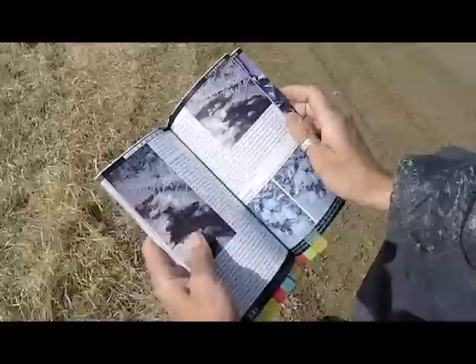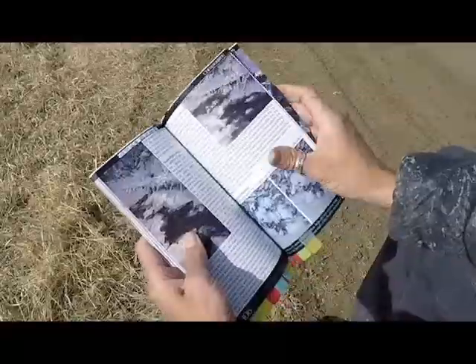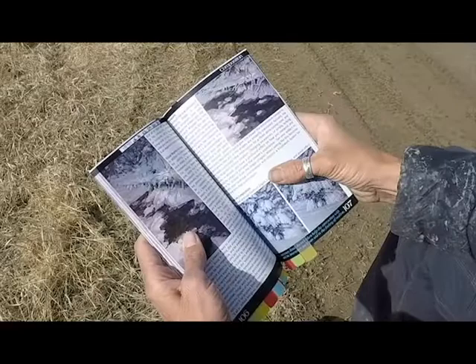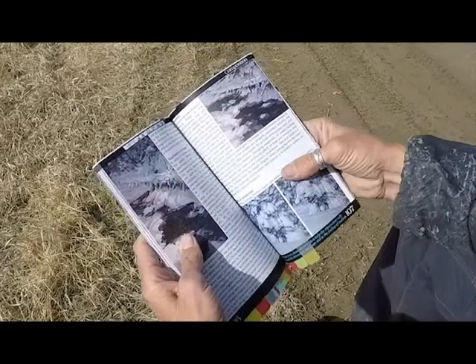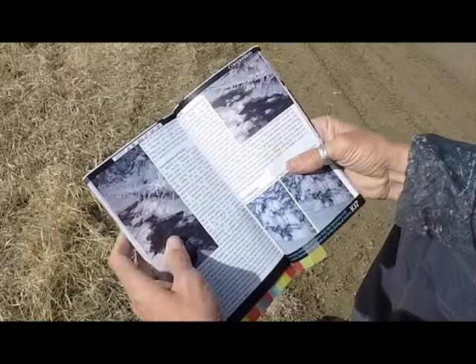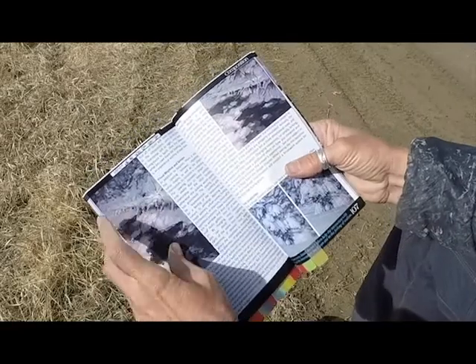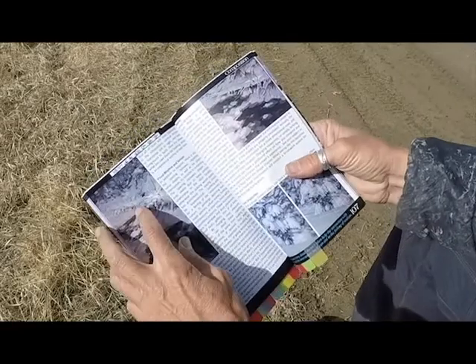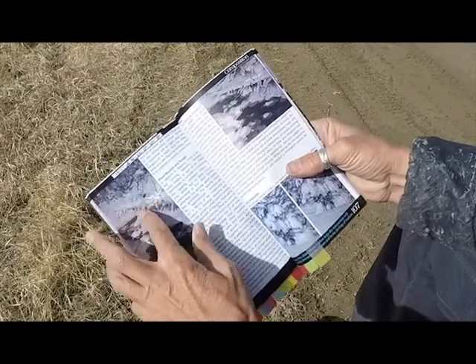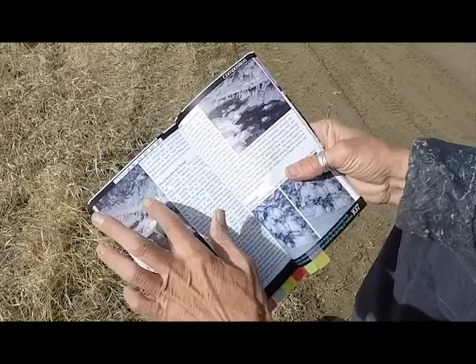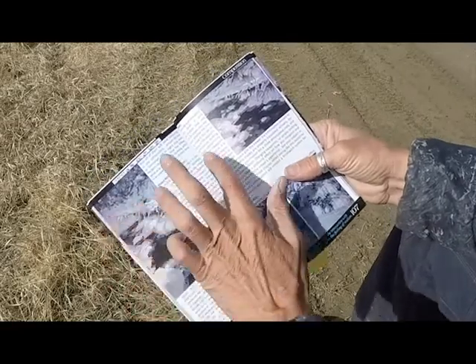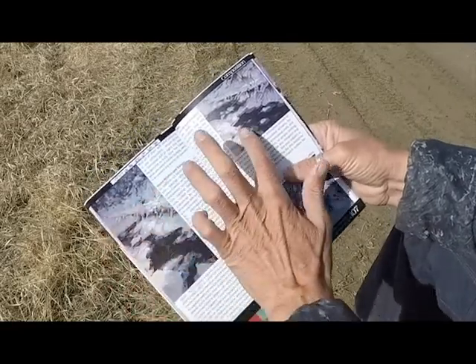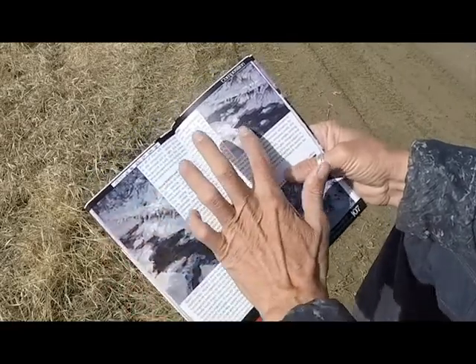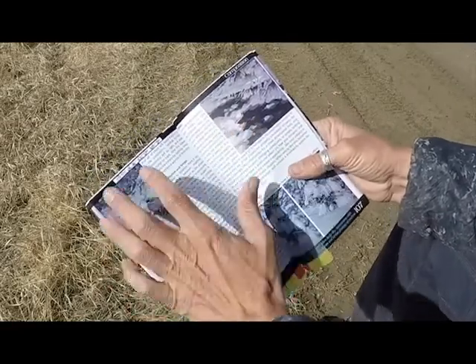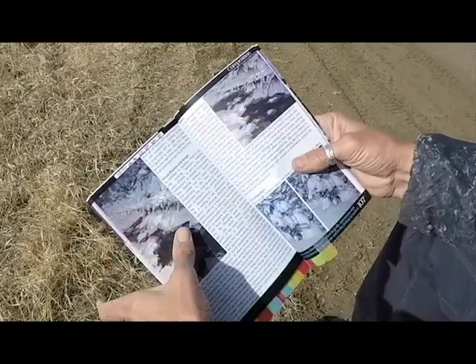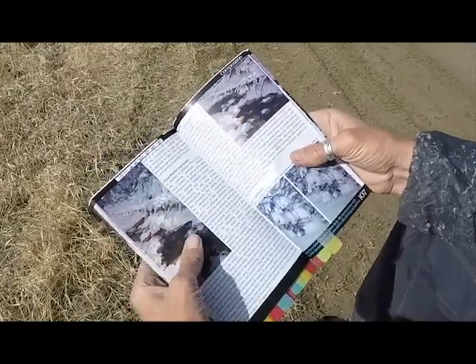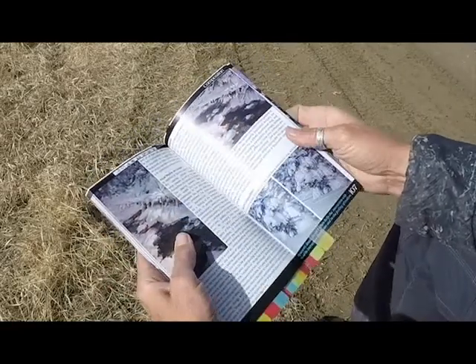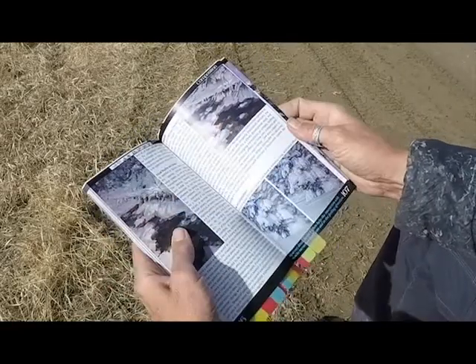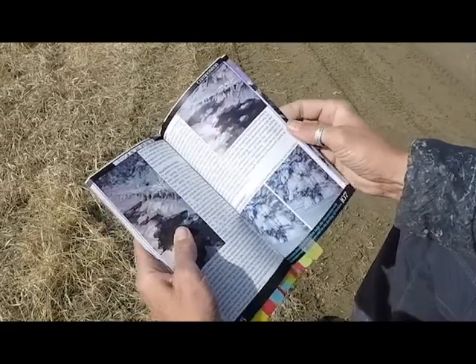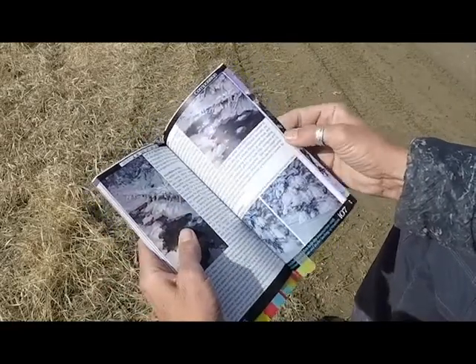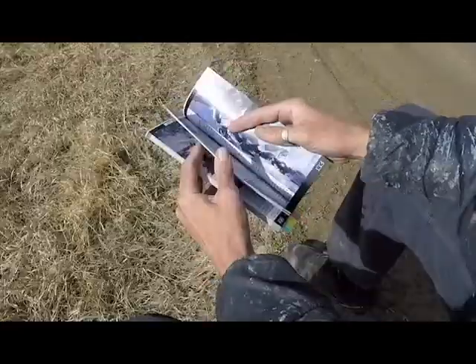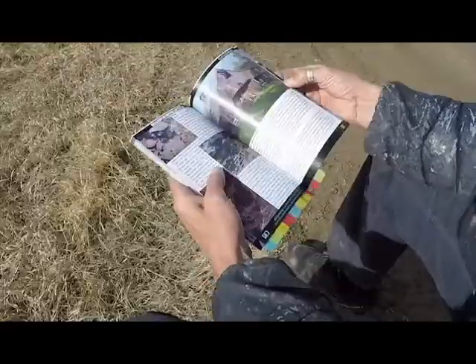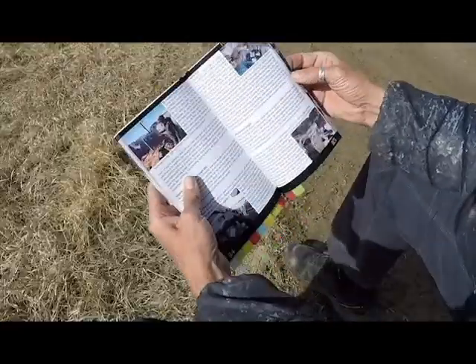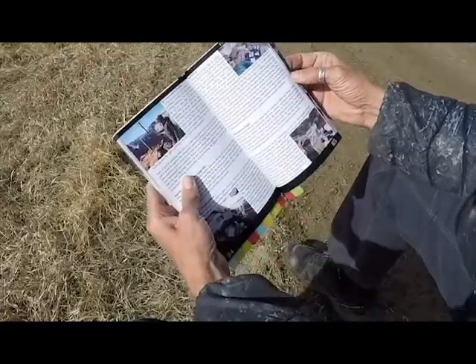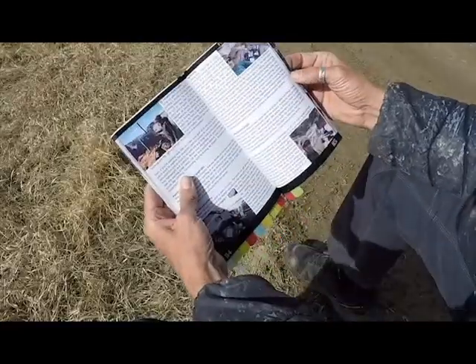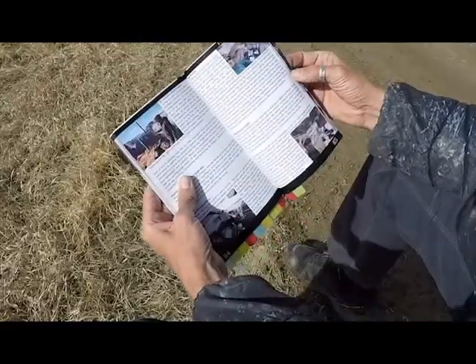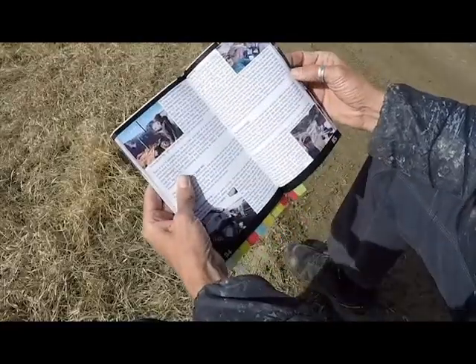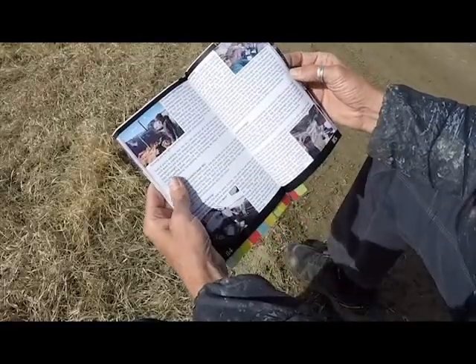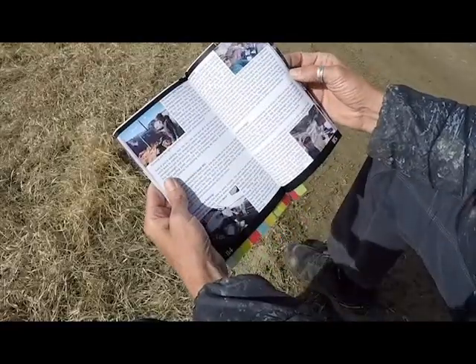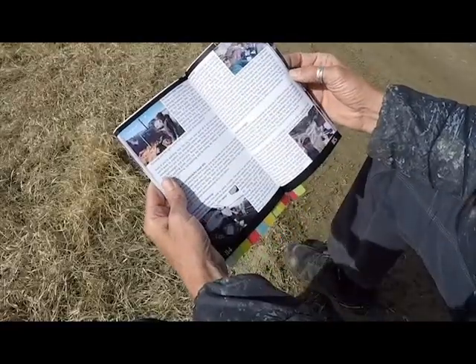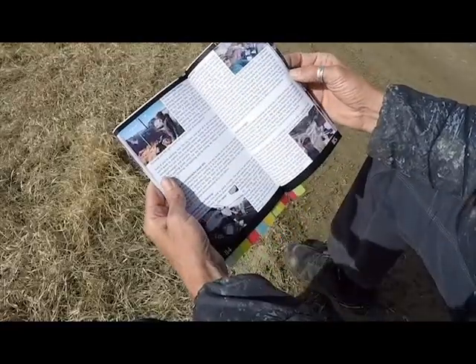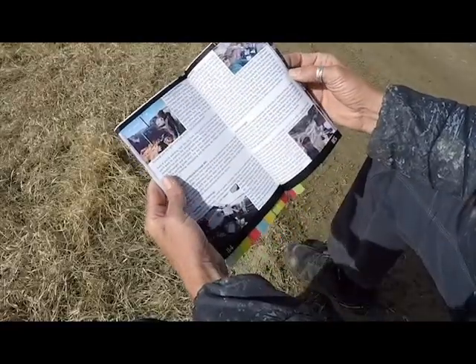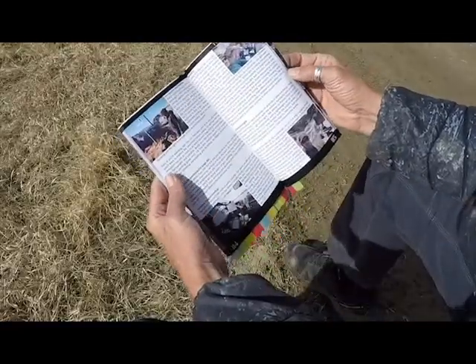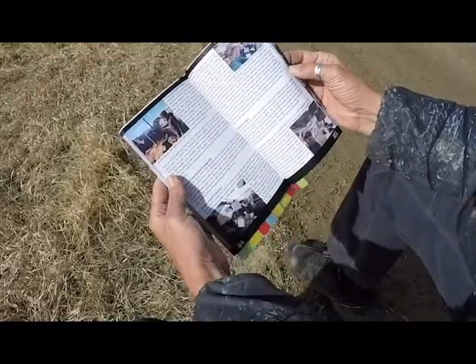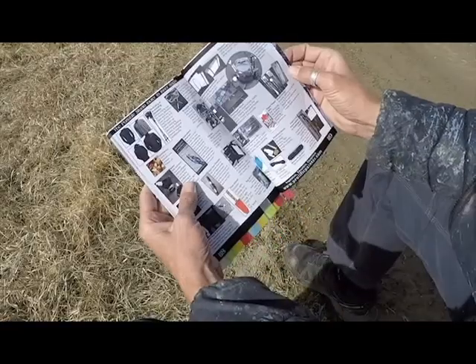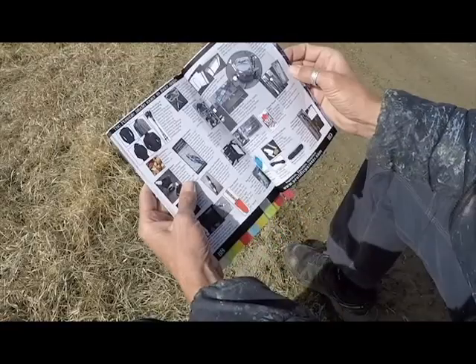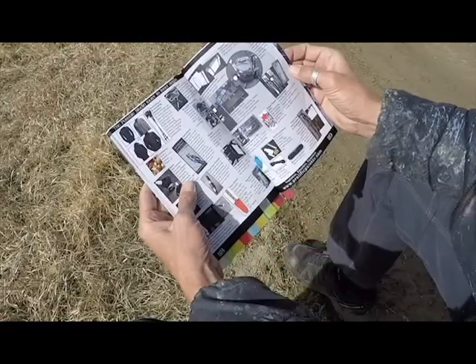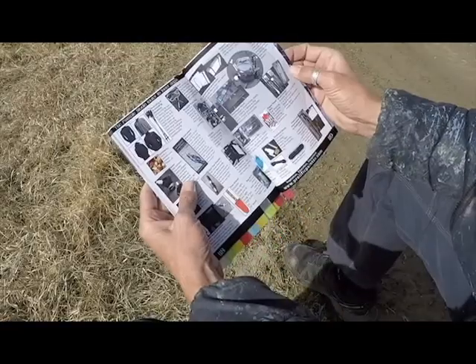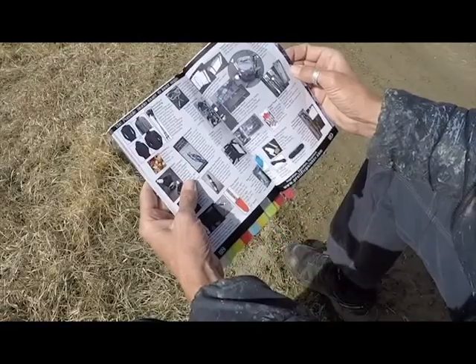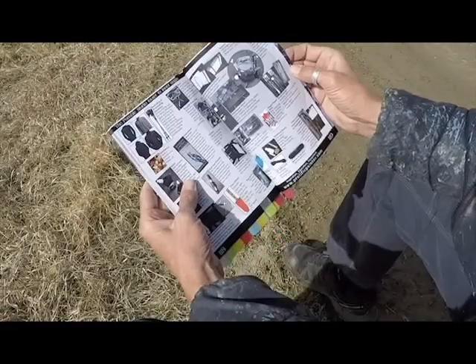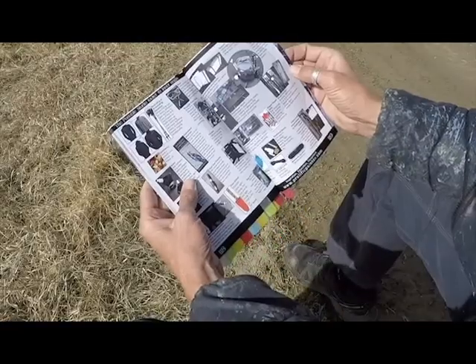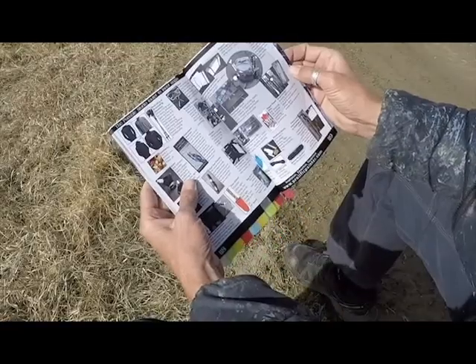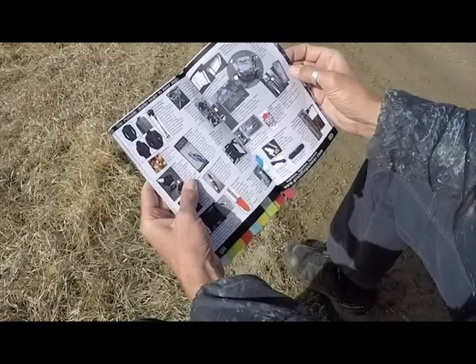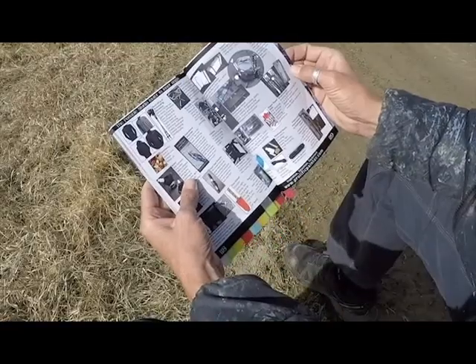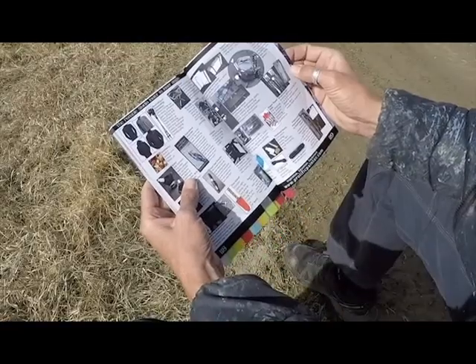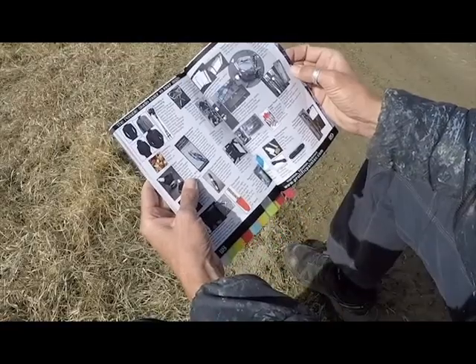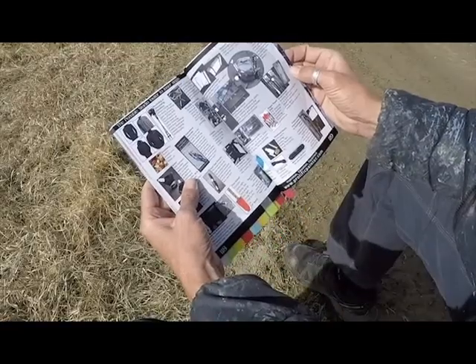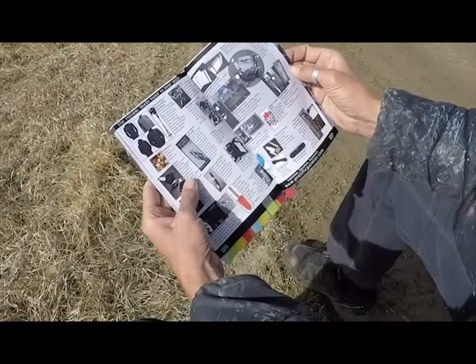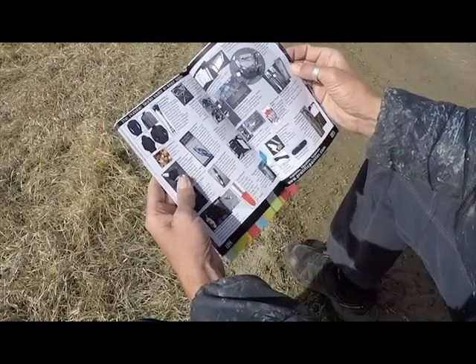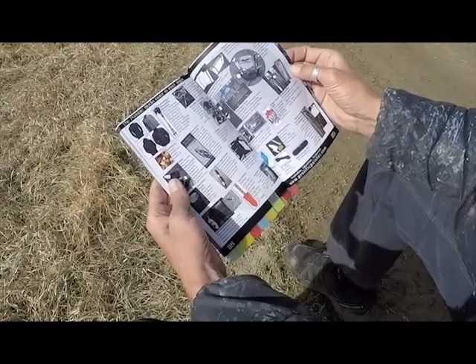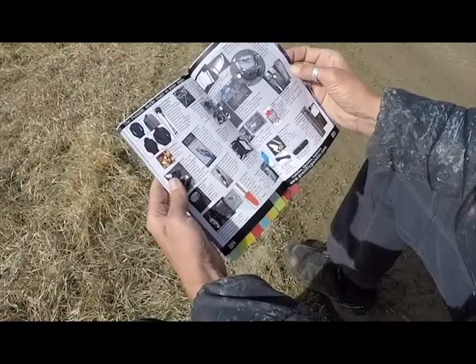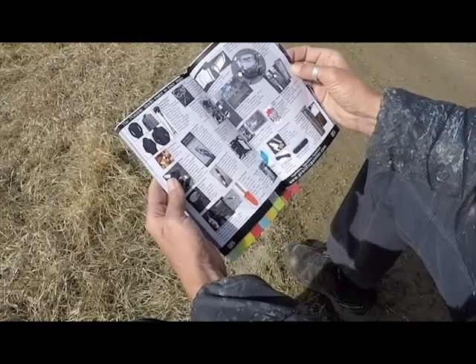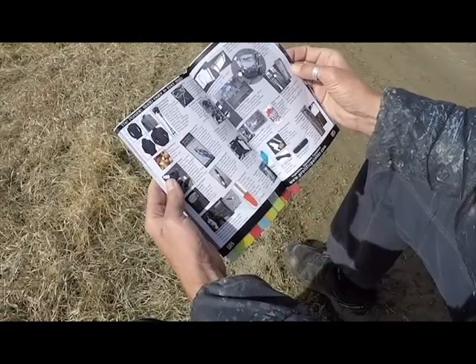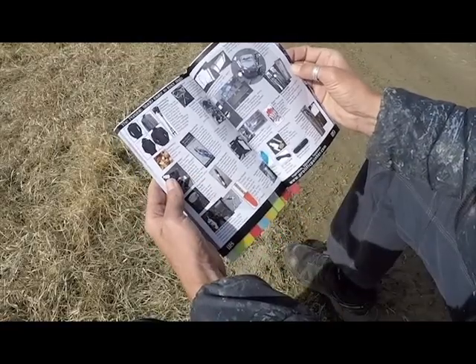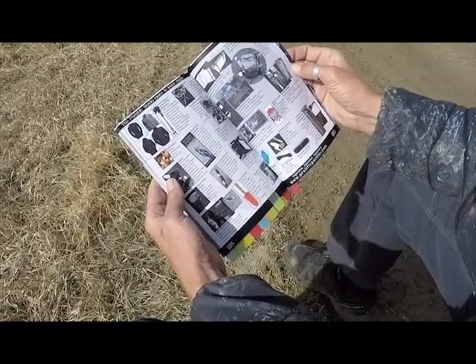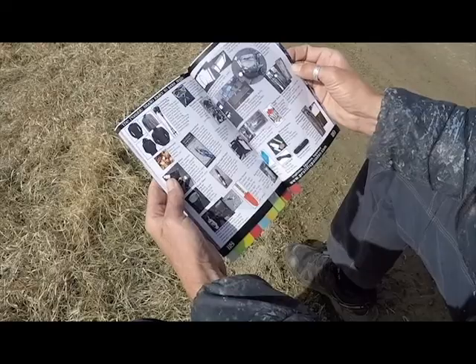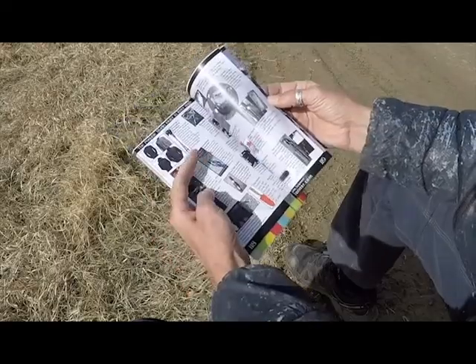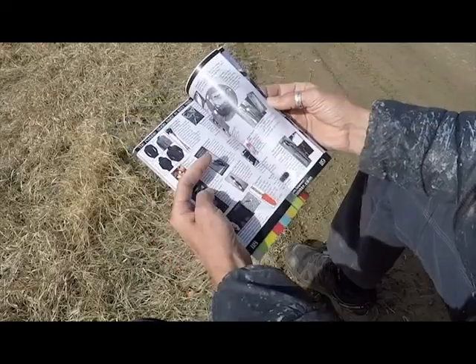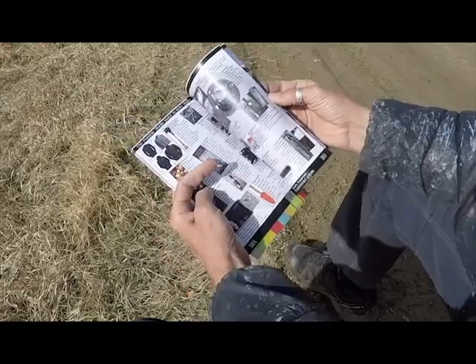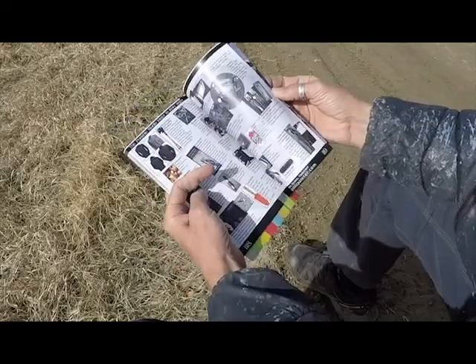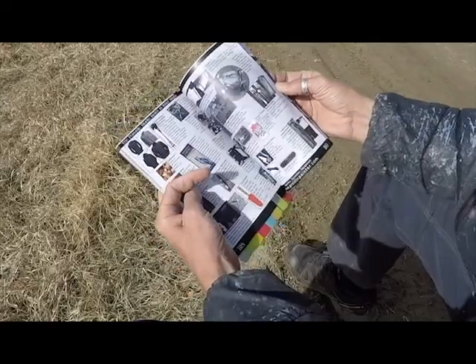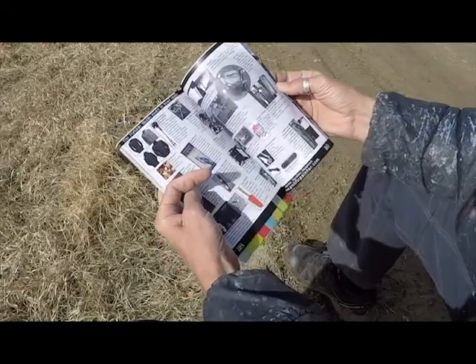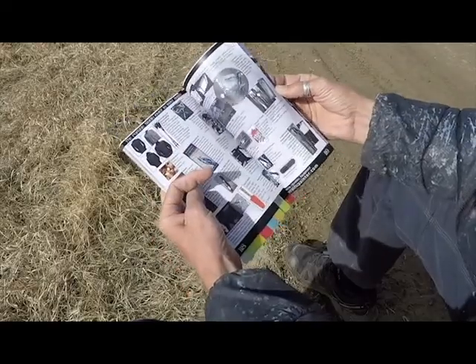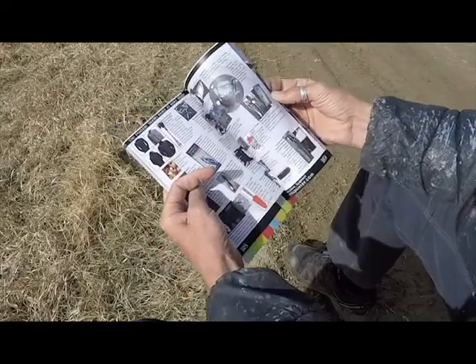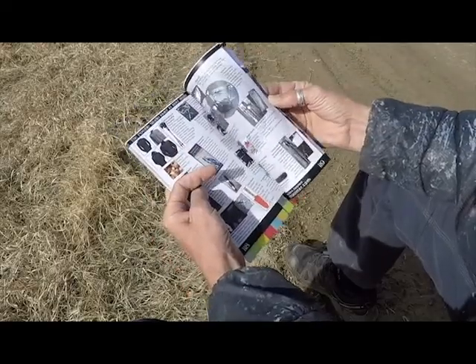Different ways of handling the same scene. Painting on location — packing your pack, what to take with you. Everything you need there.